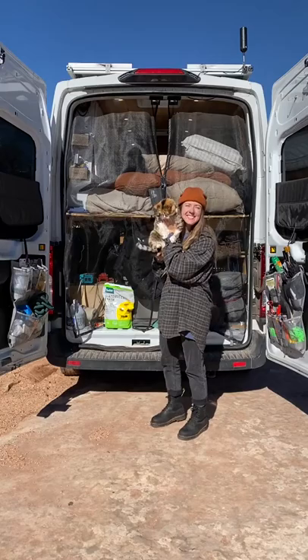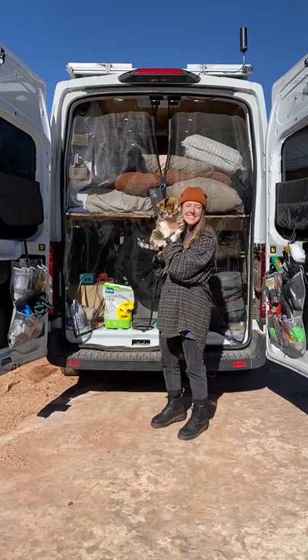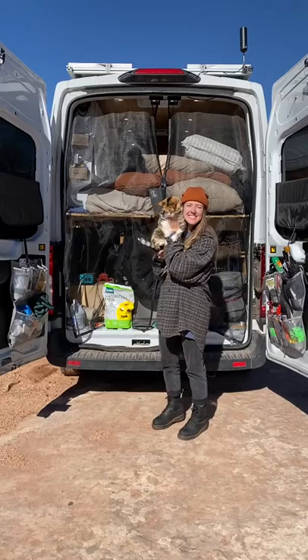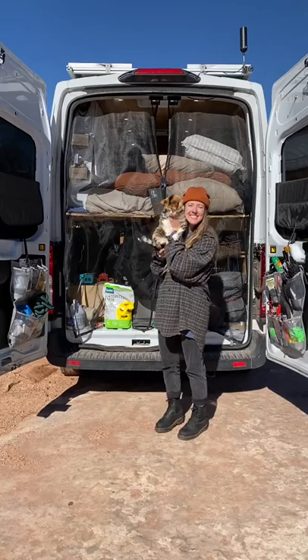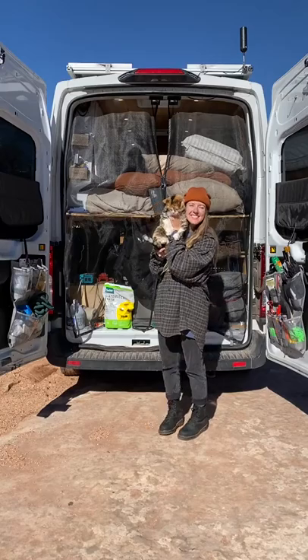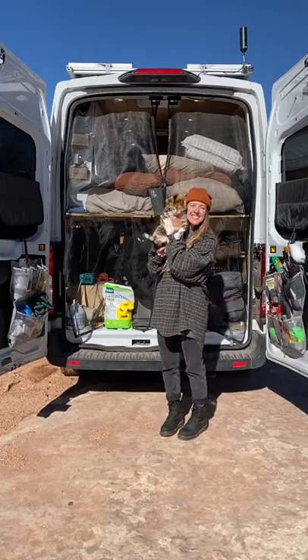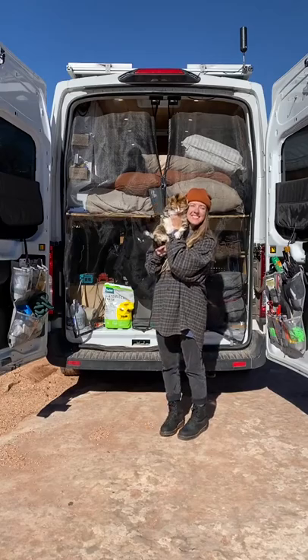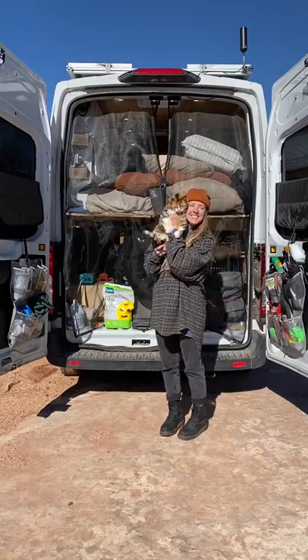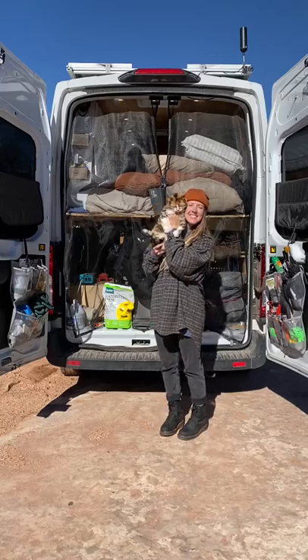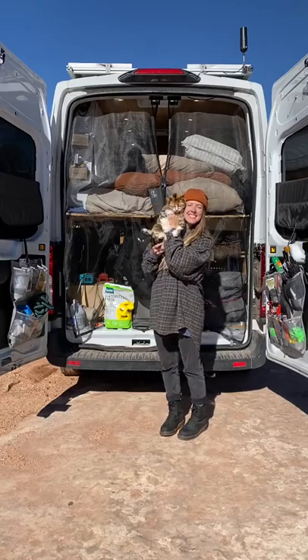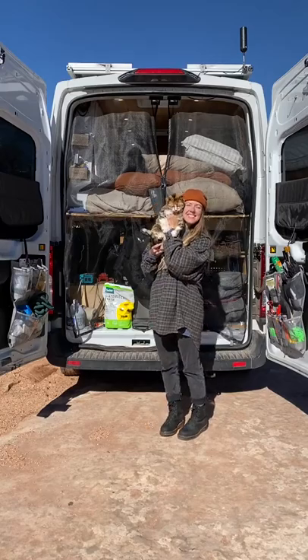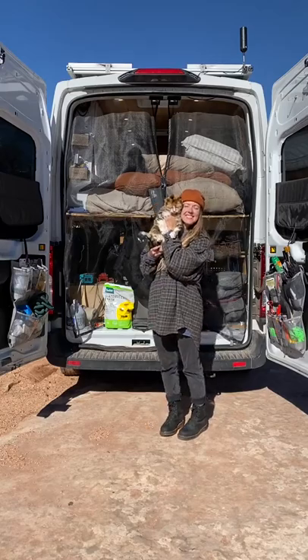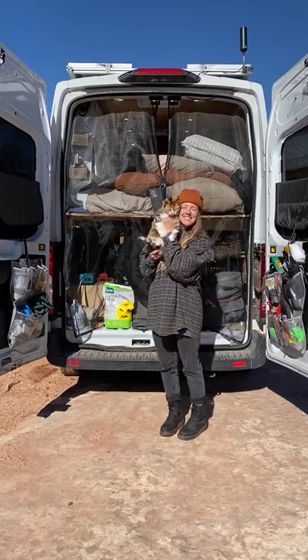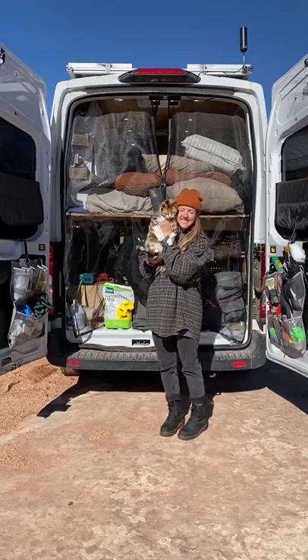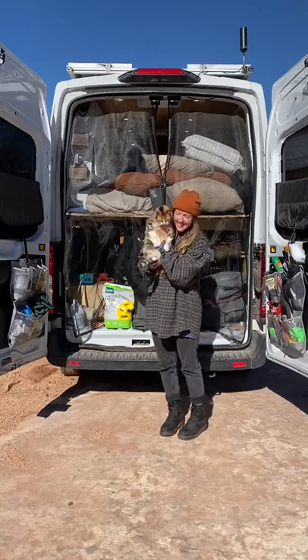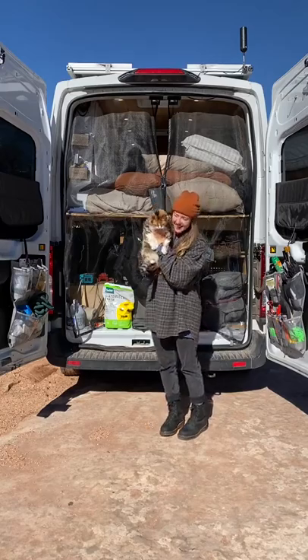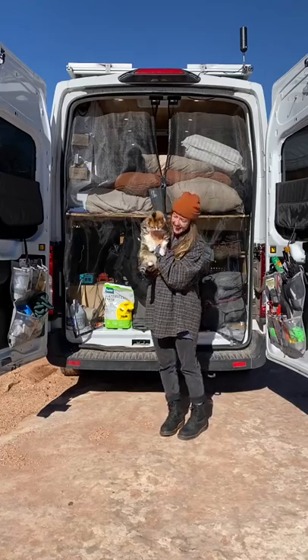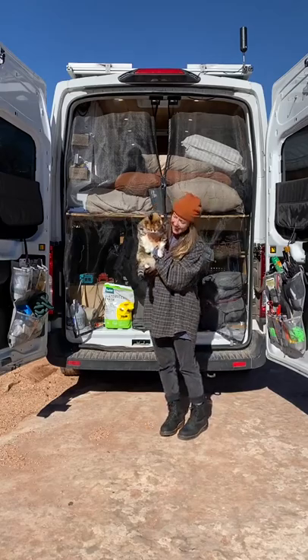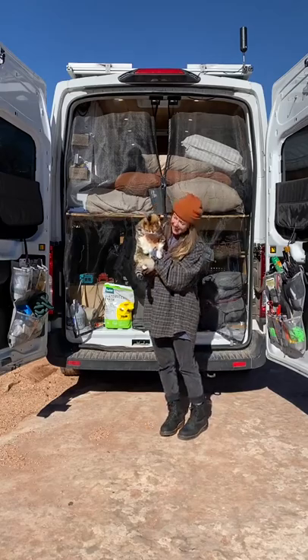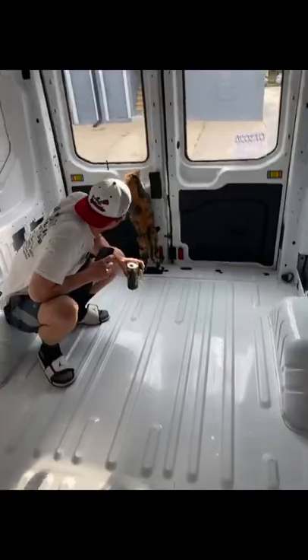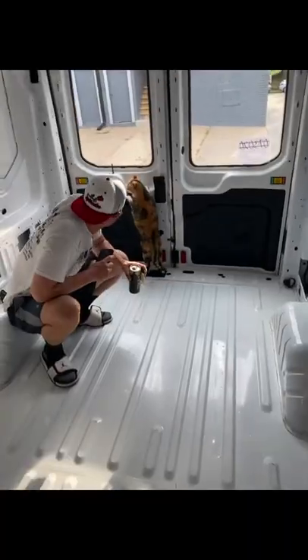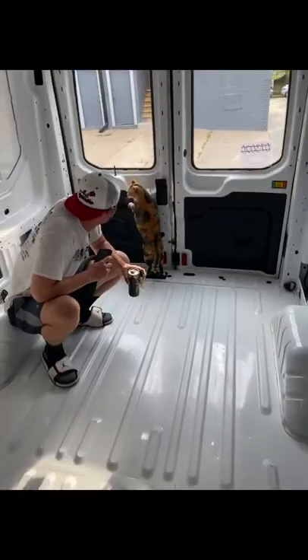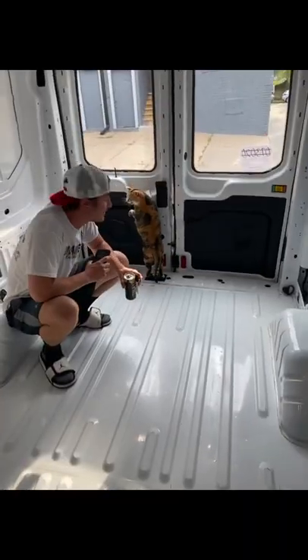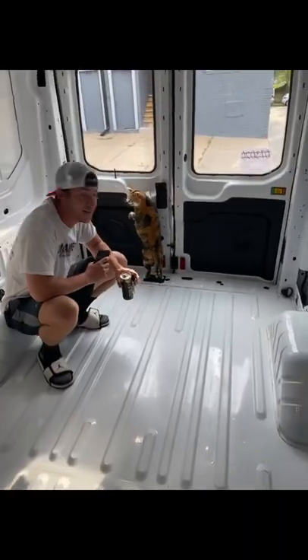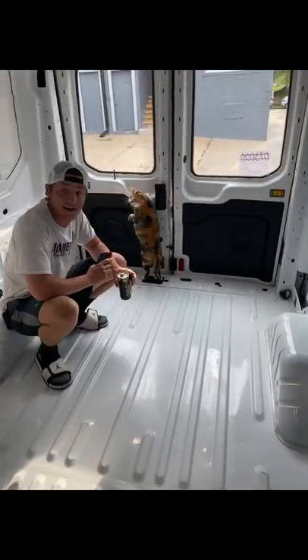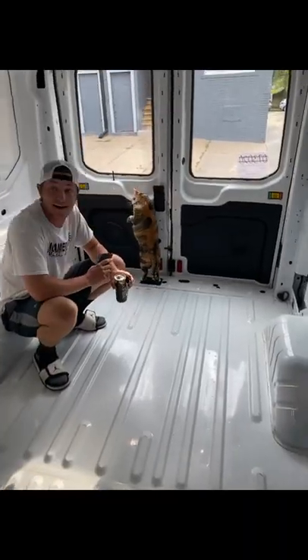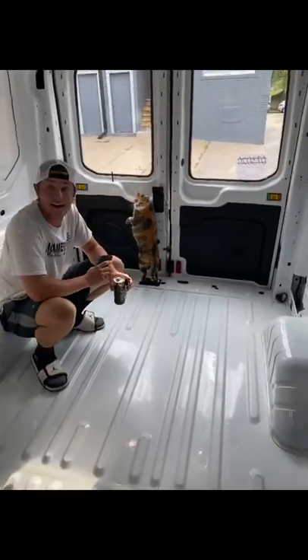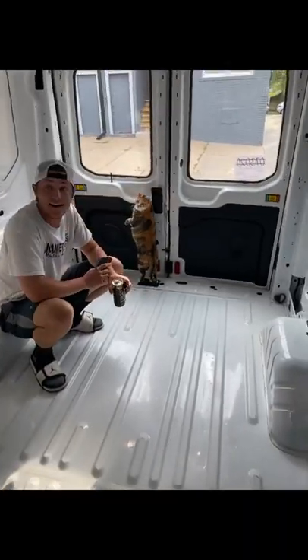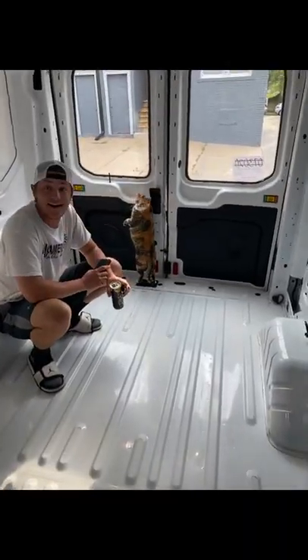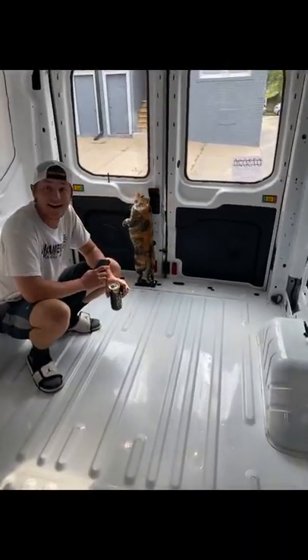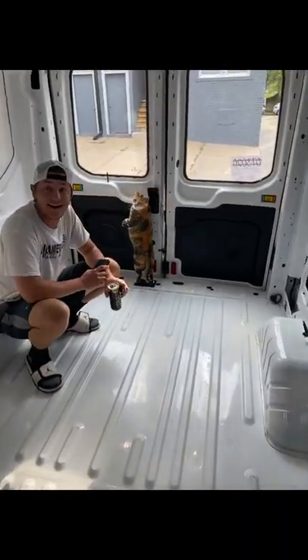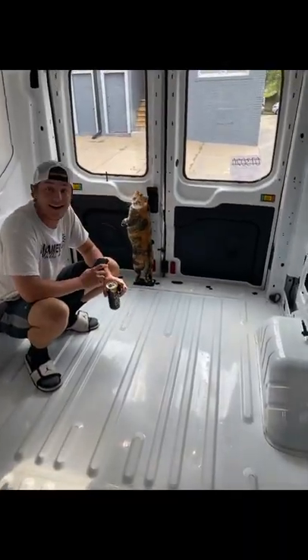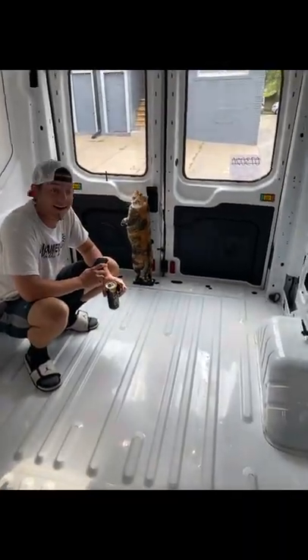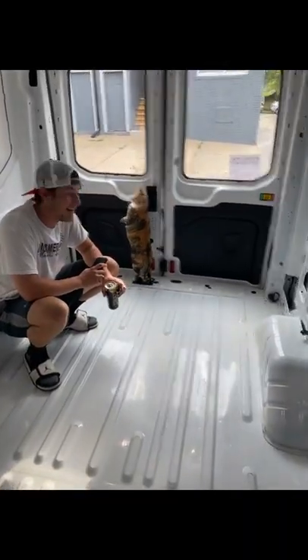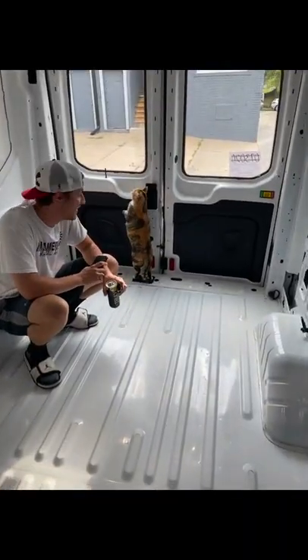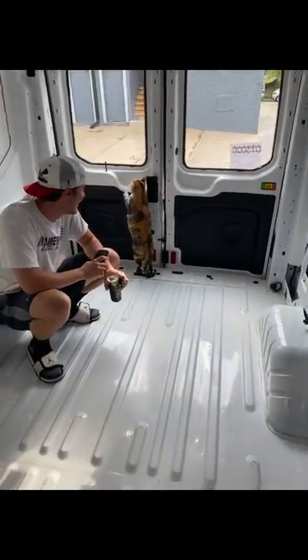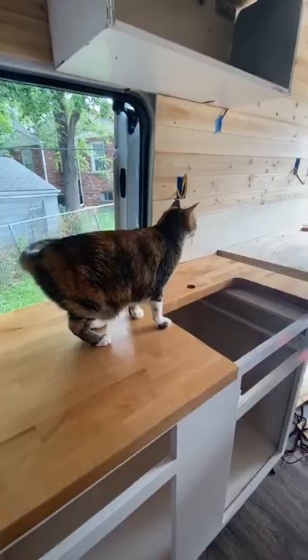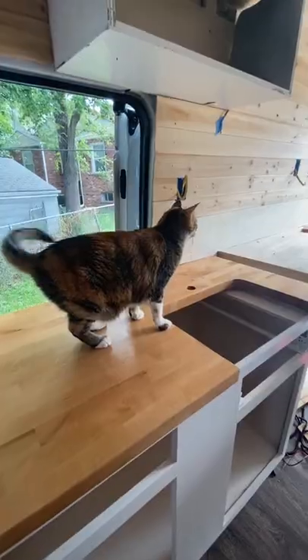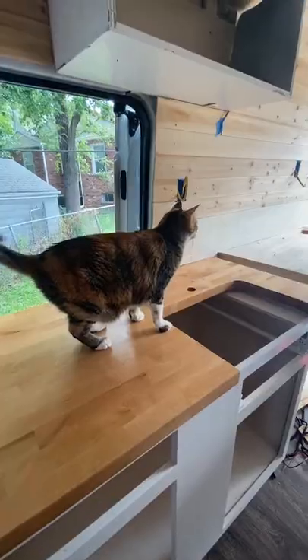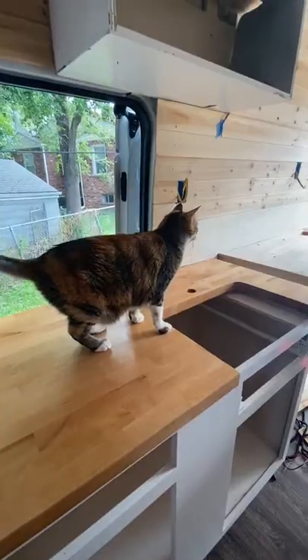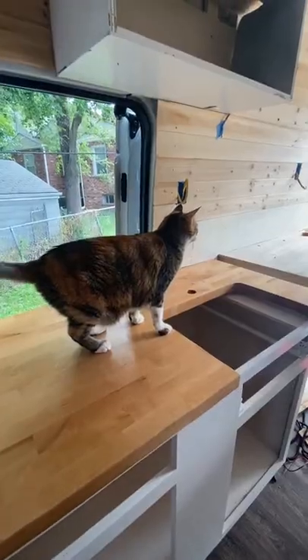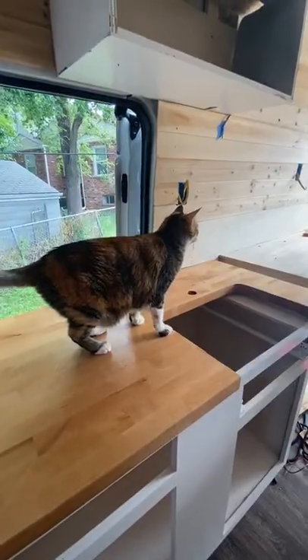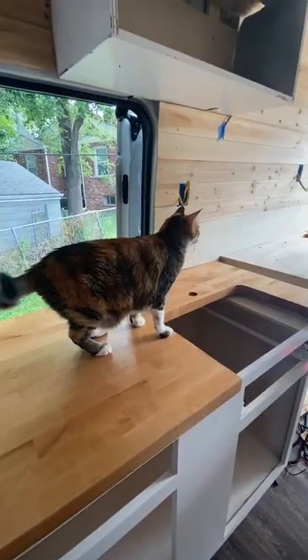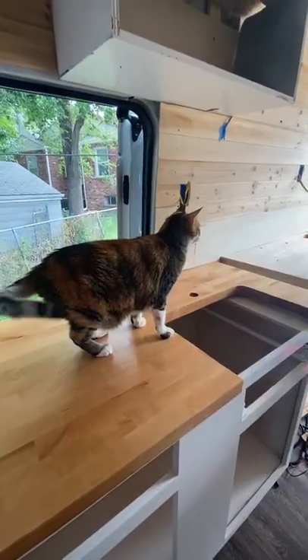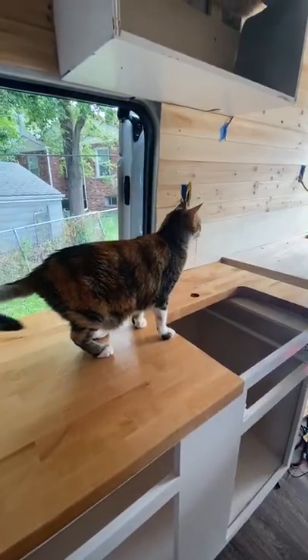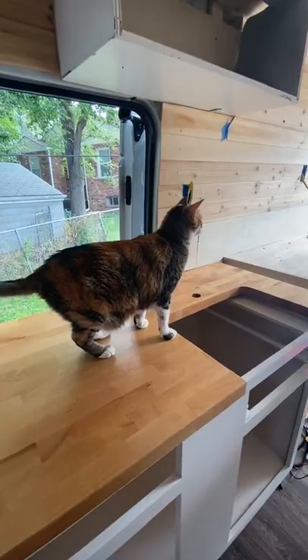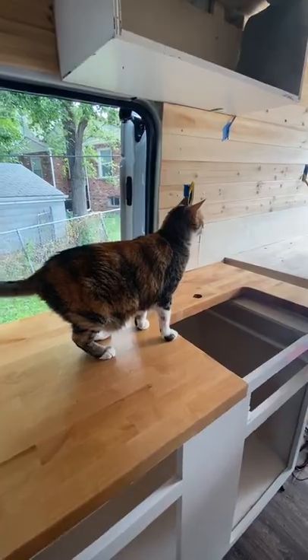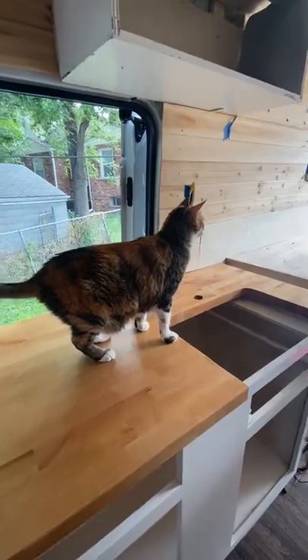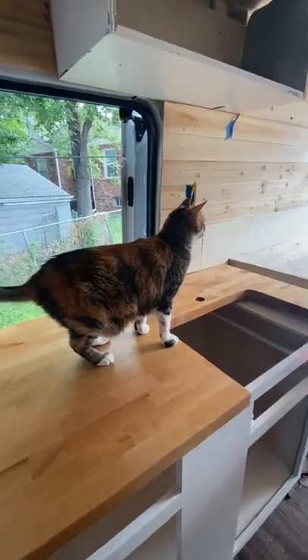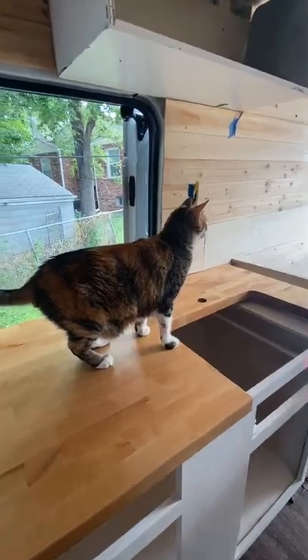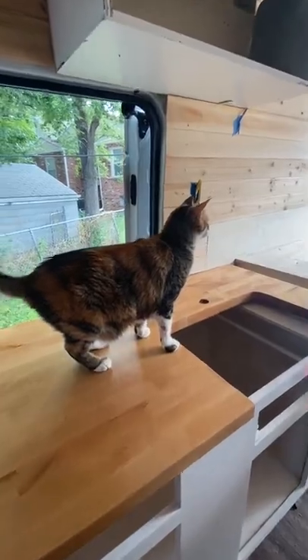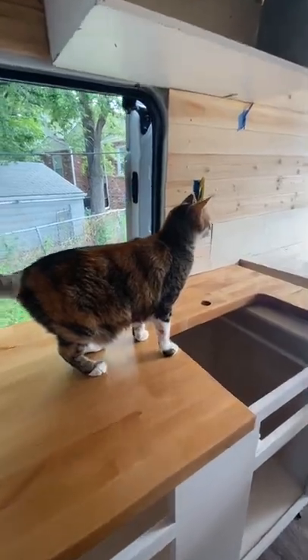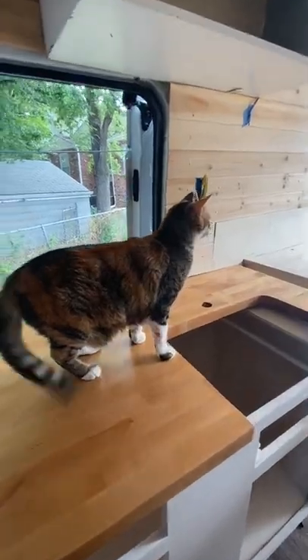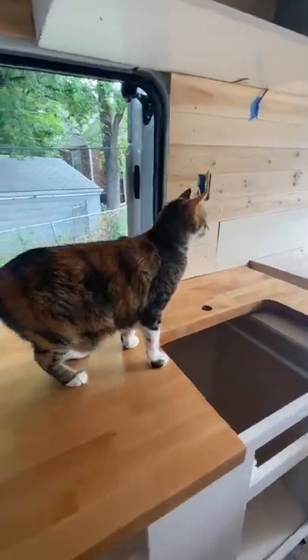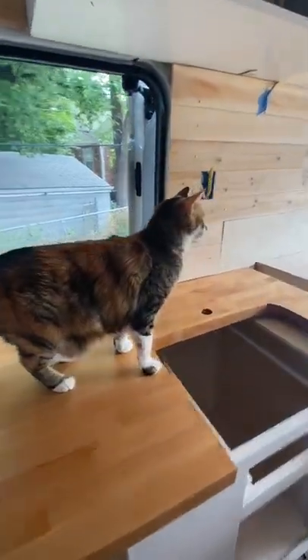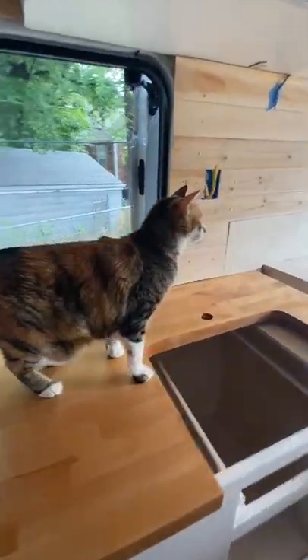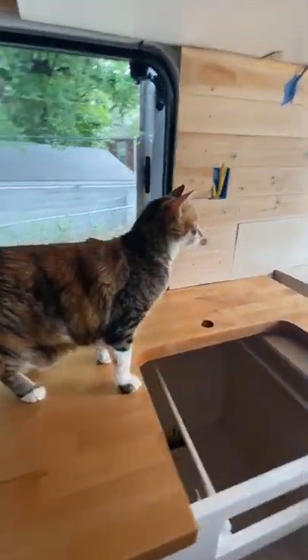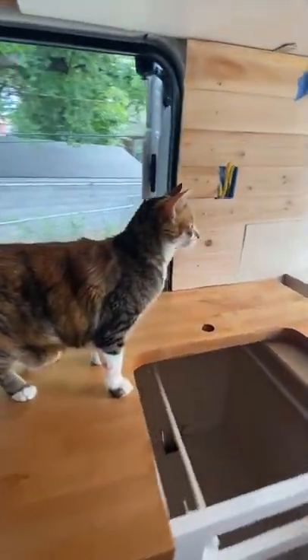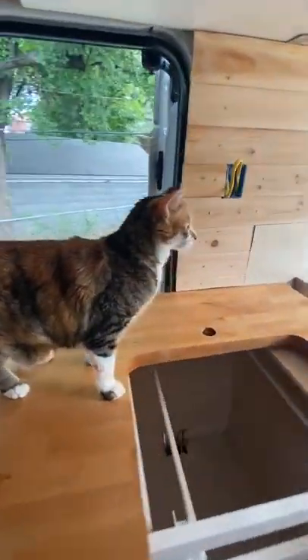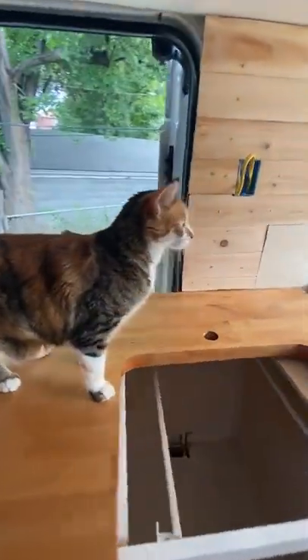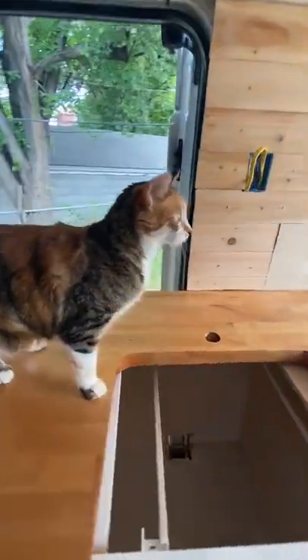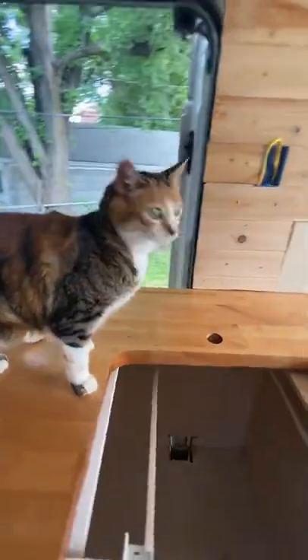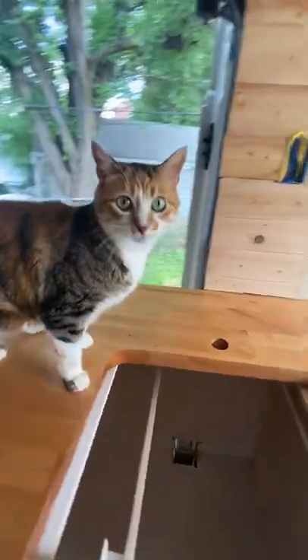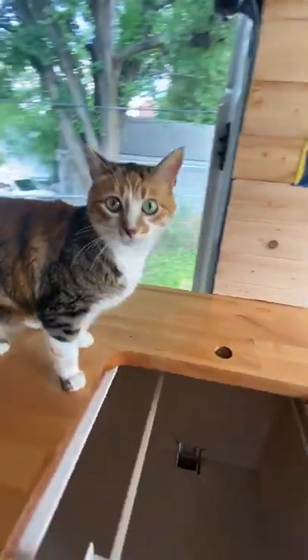Here's how we acclimated our cat to living in a van with us. I will preface this by saying she hated car rides before, and she does very well with the van.